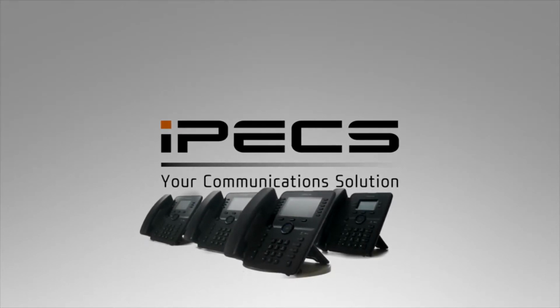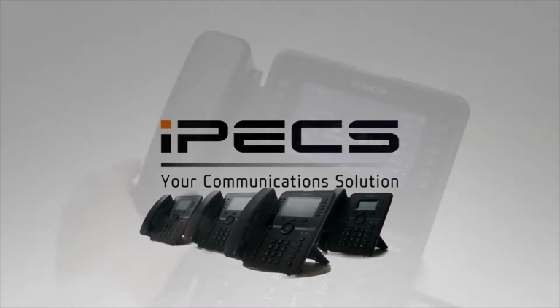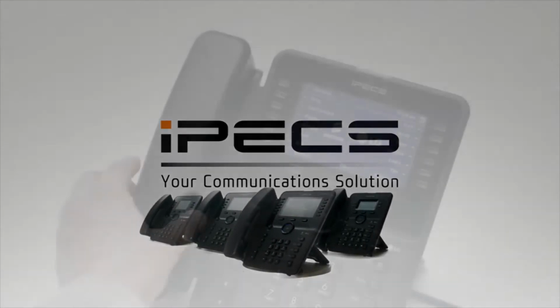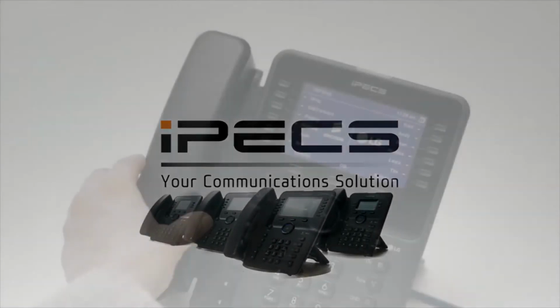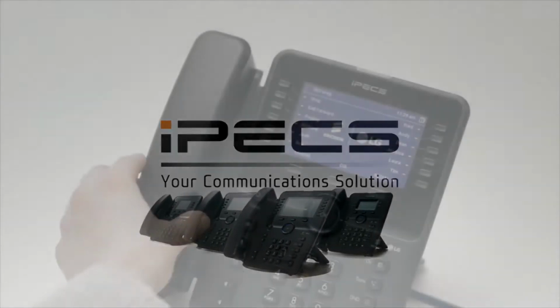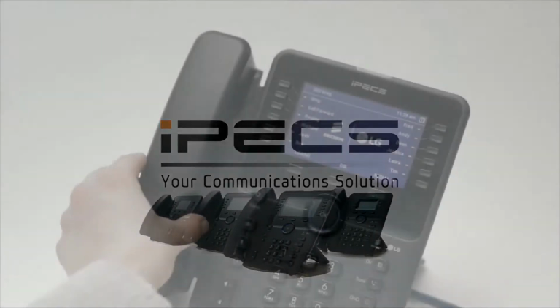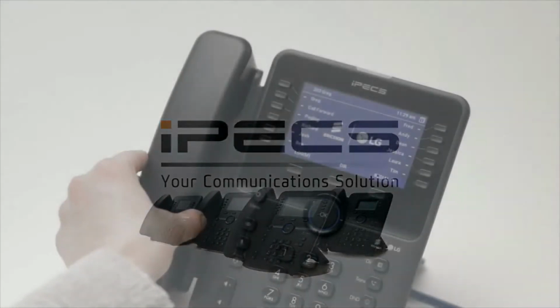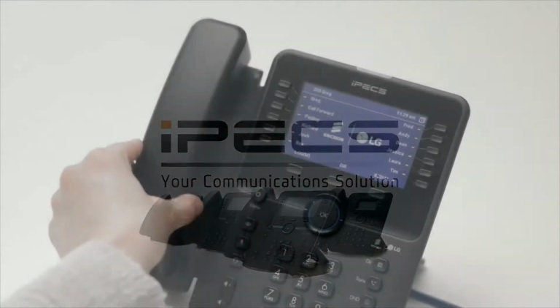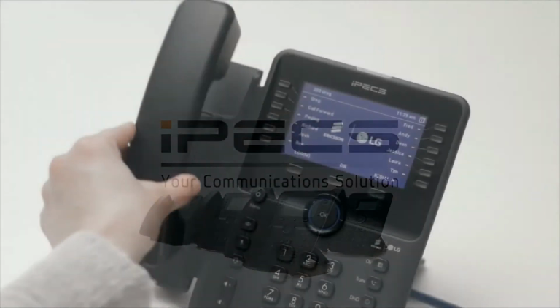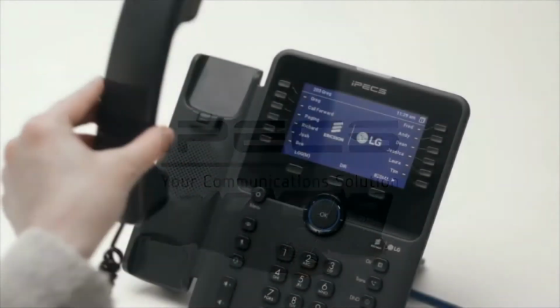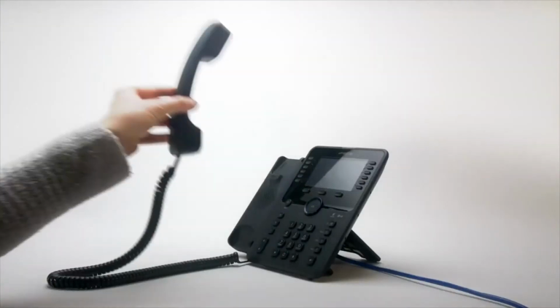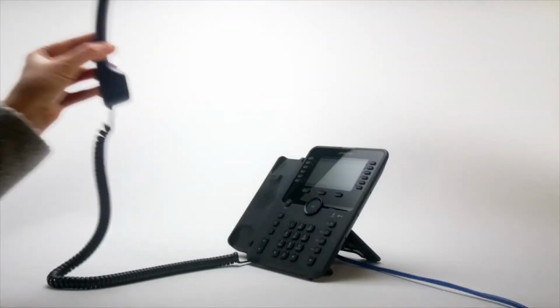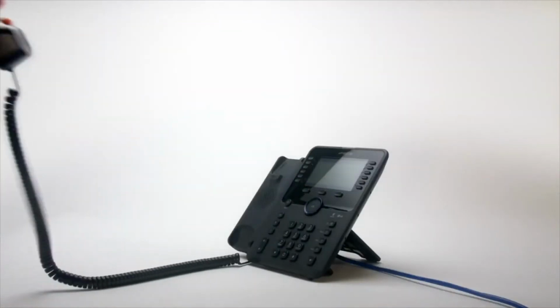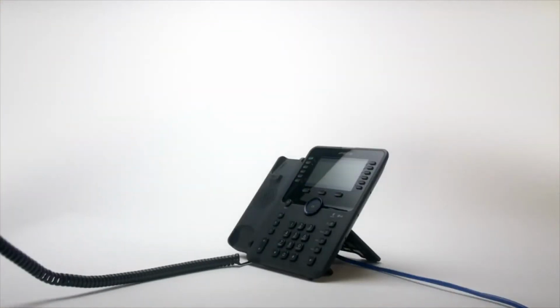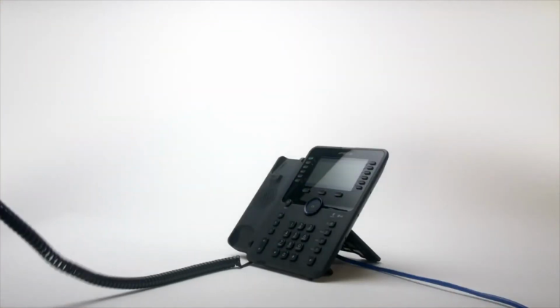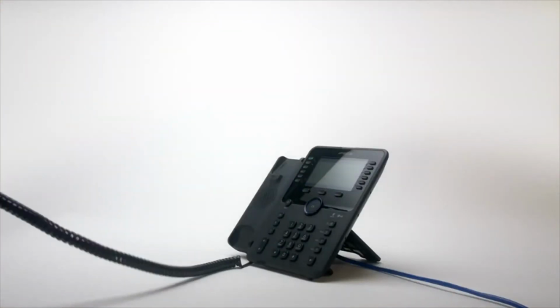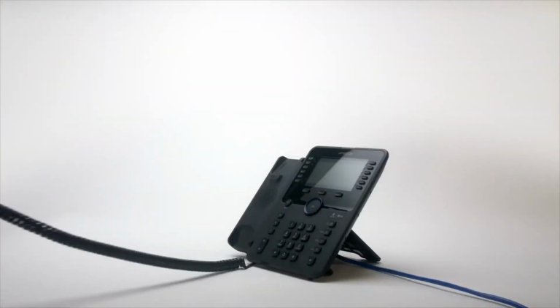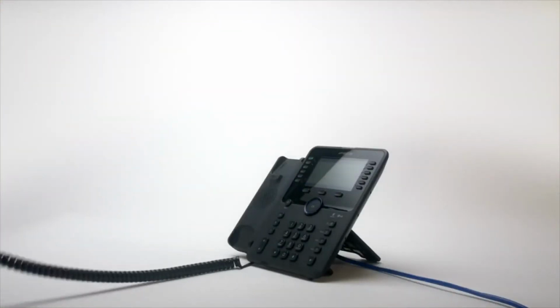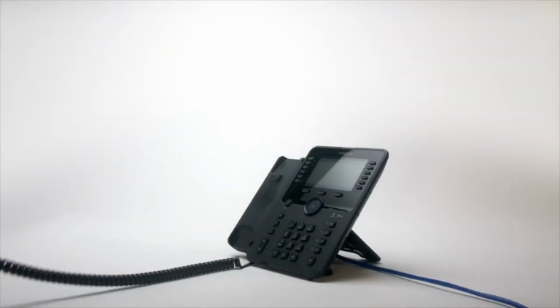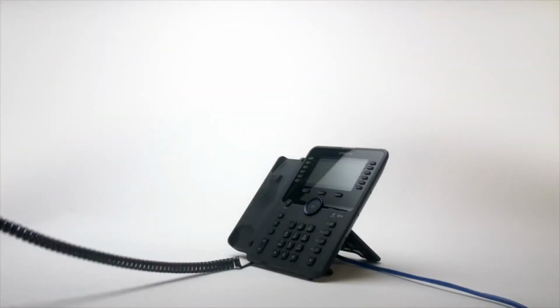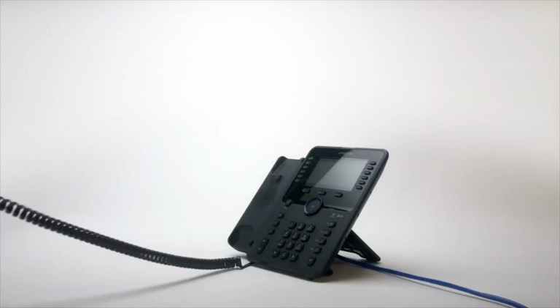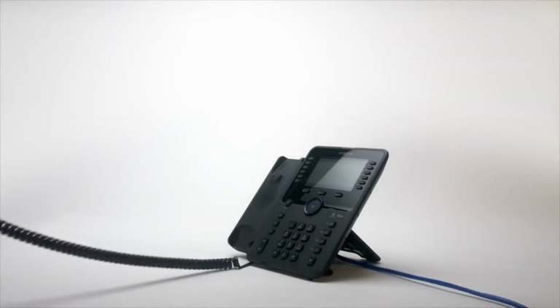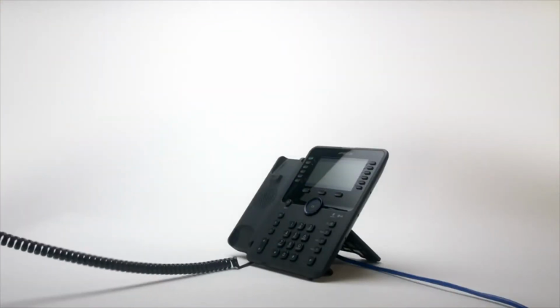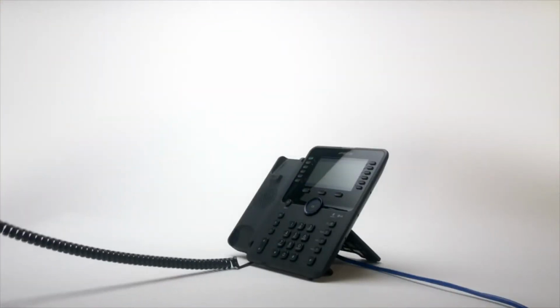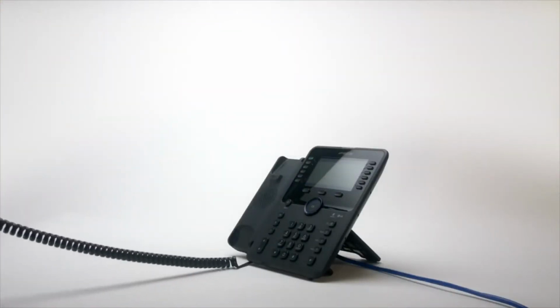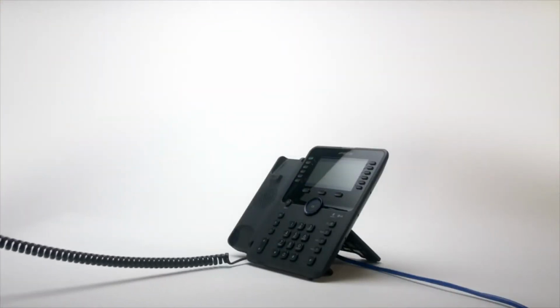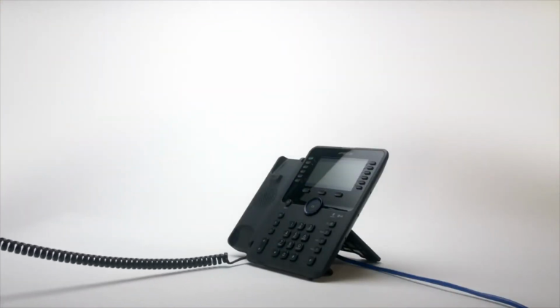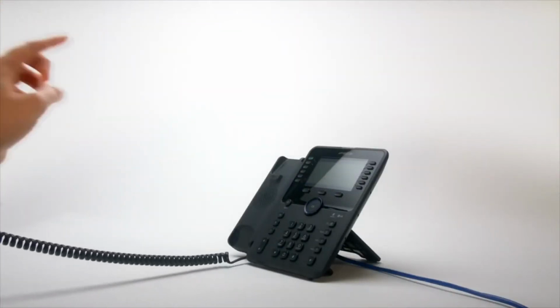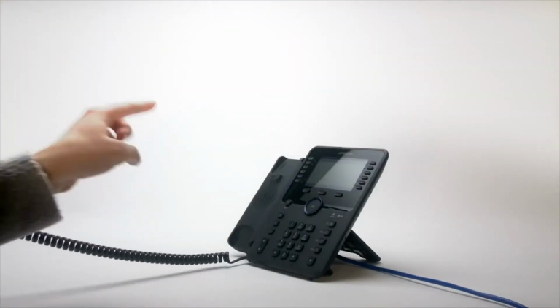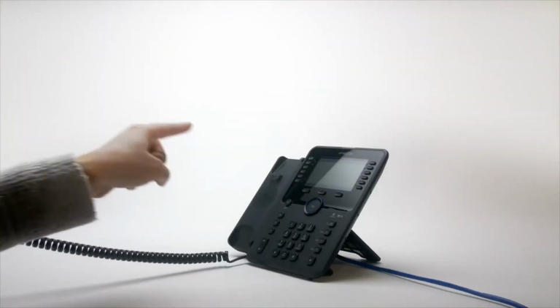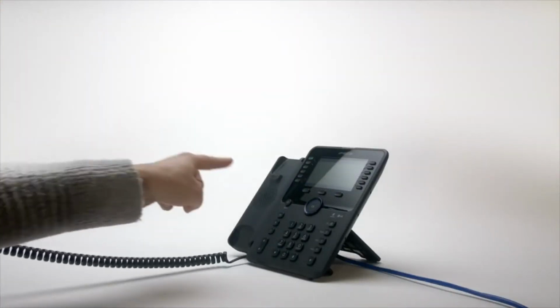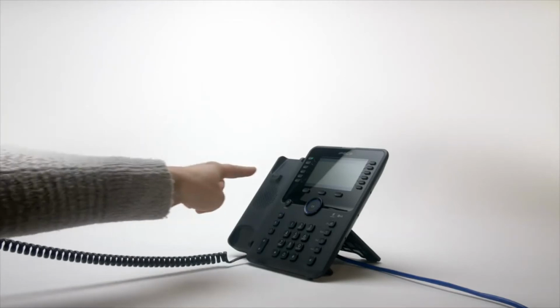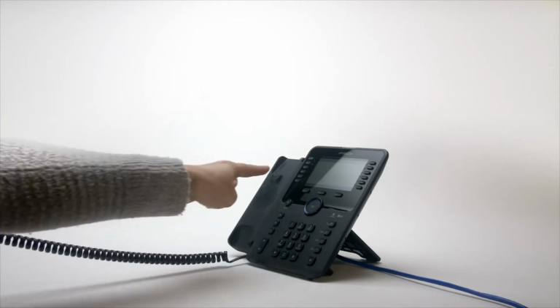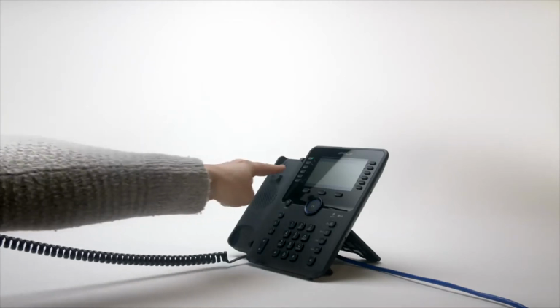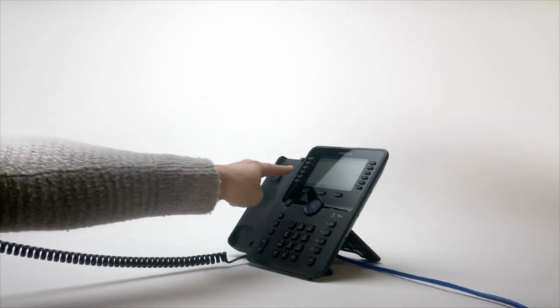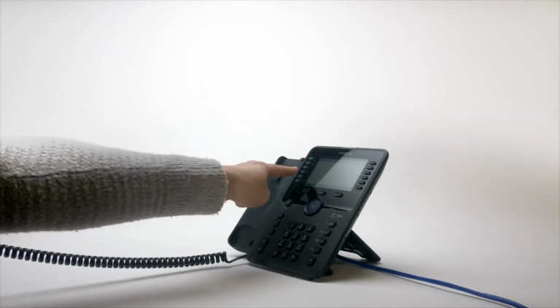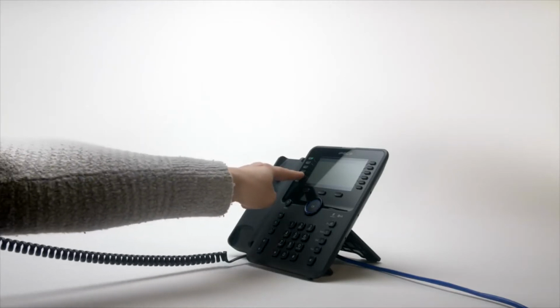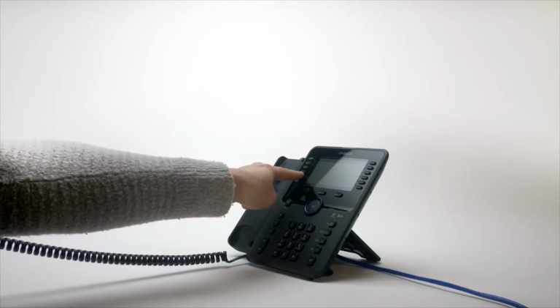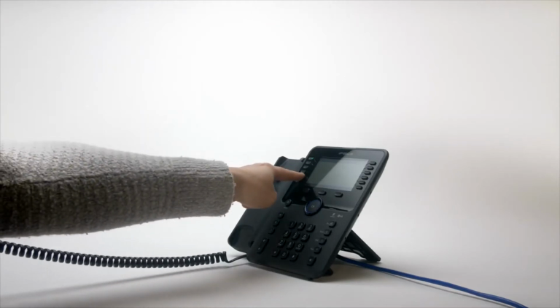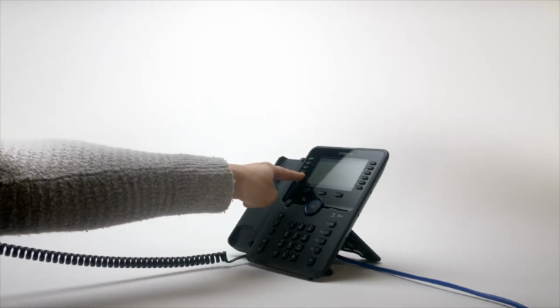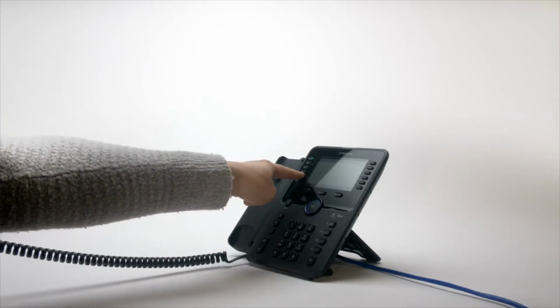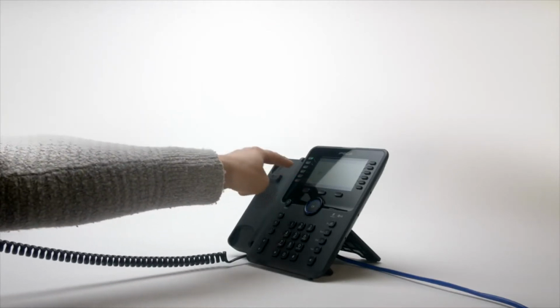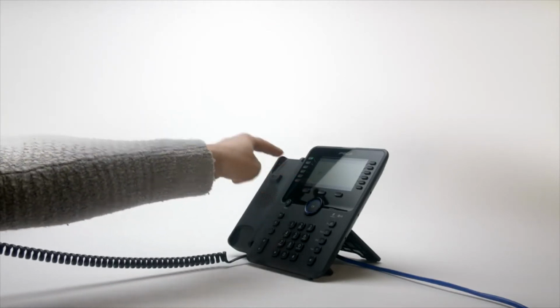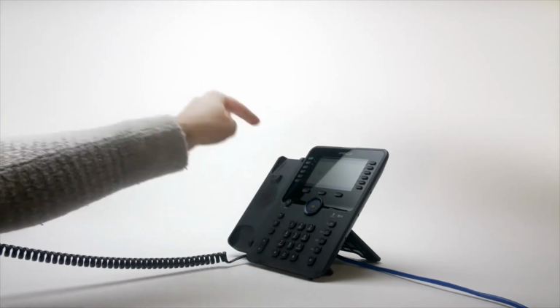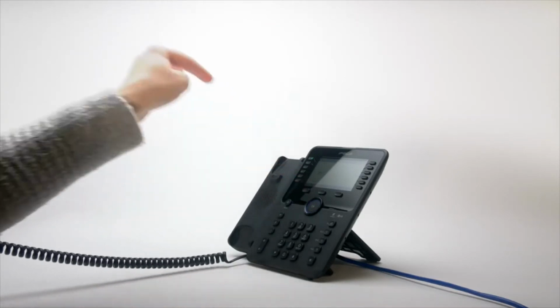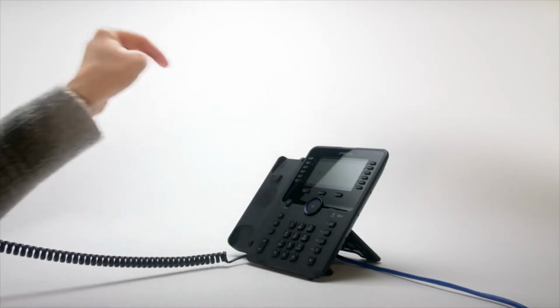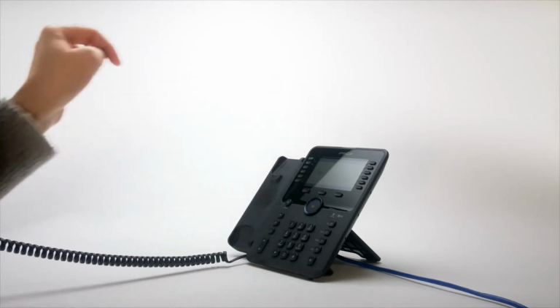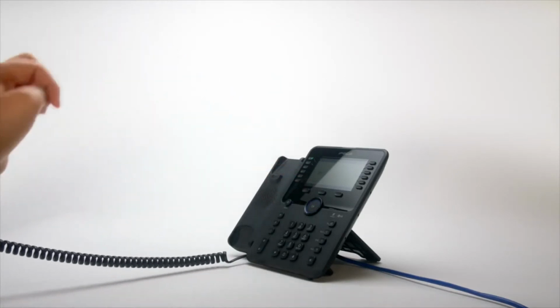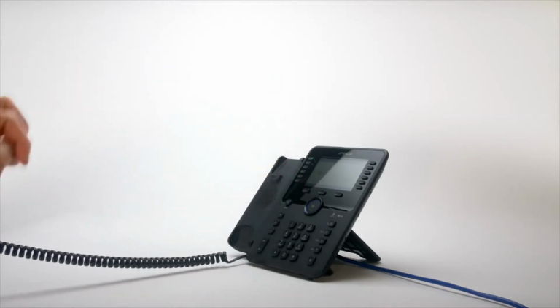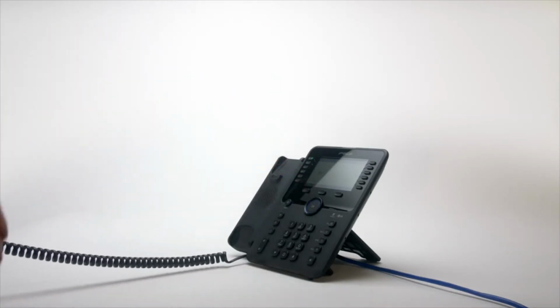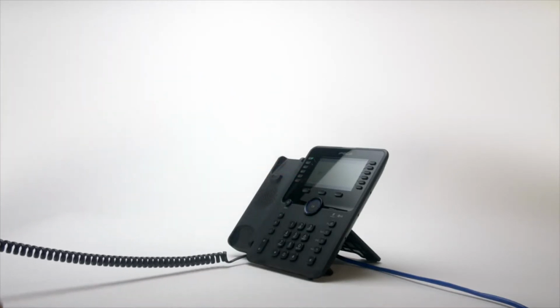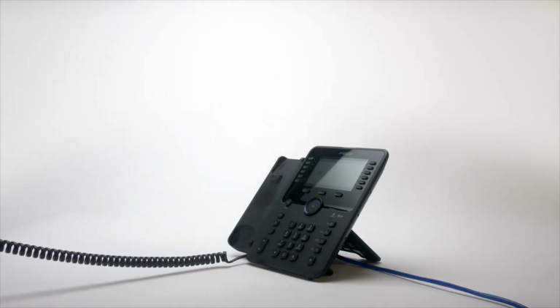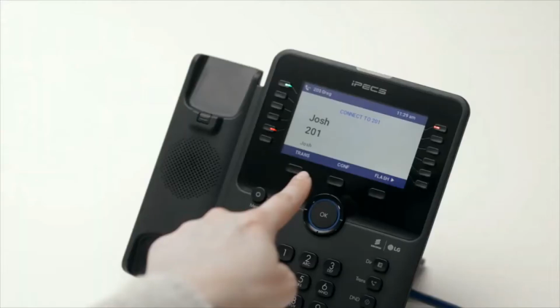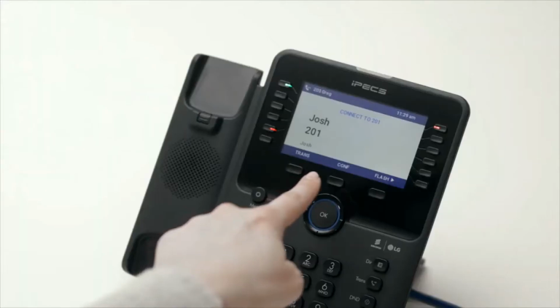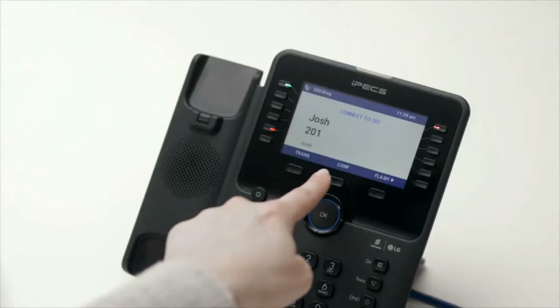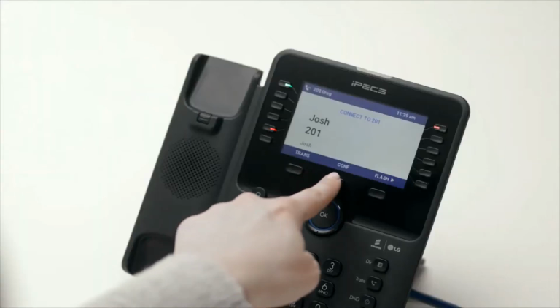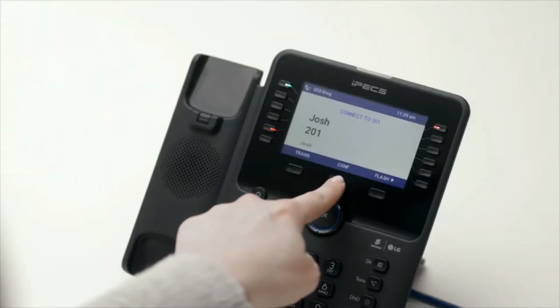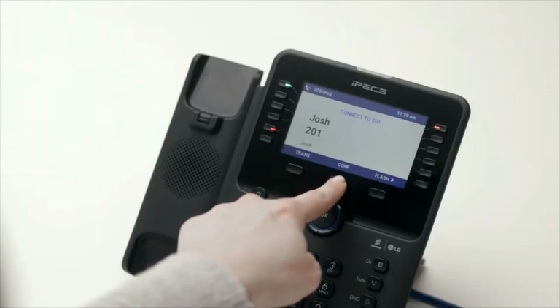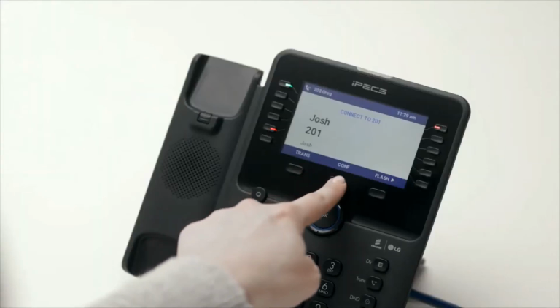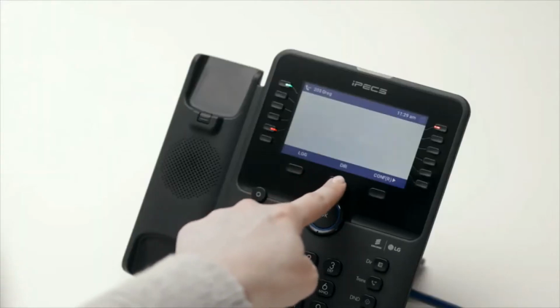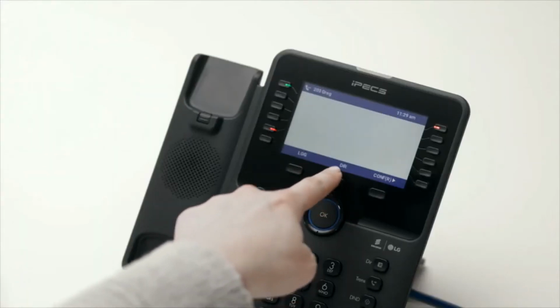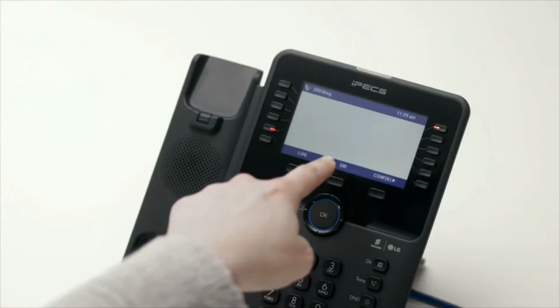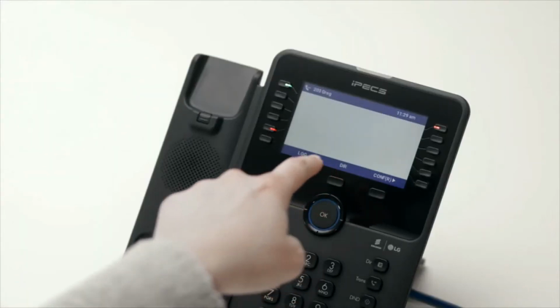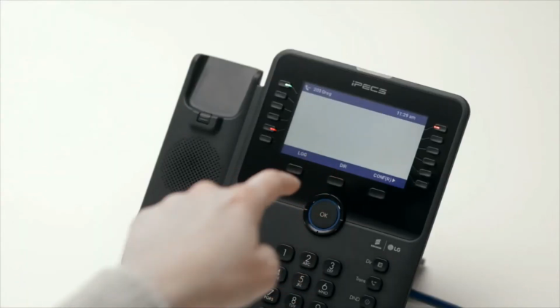To create a conference call, call the first party. Once connected, press the Conf soft key.